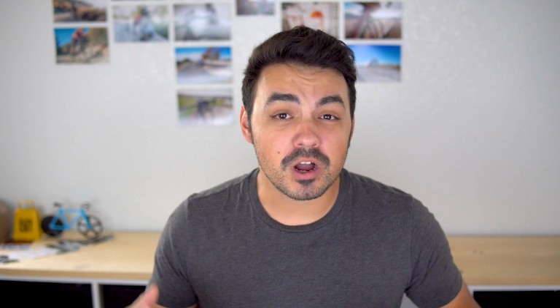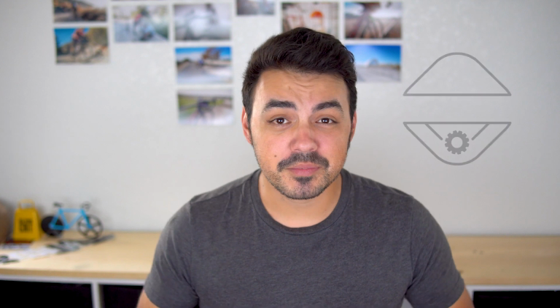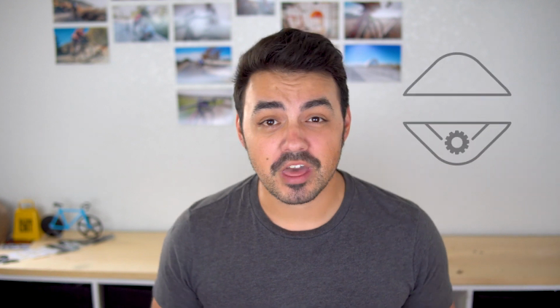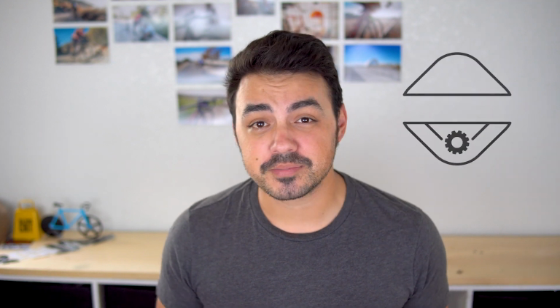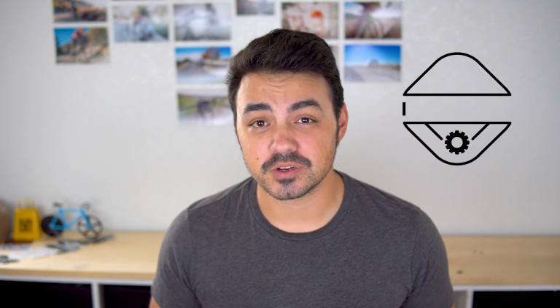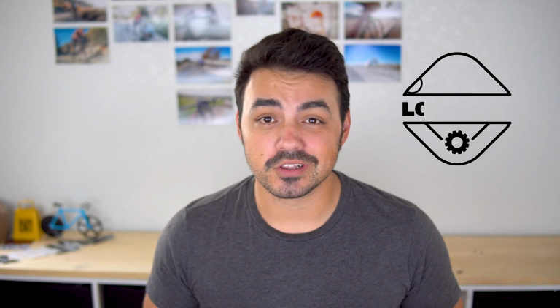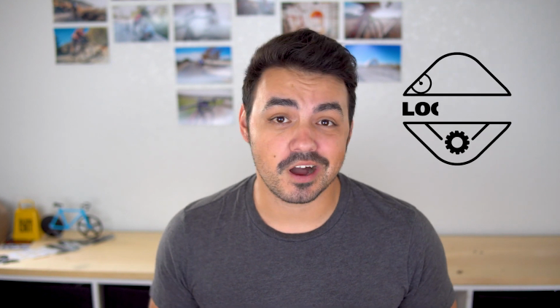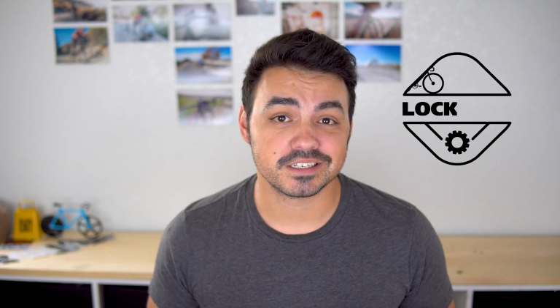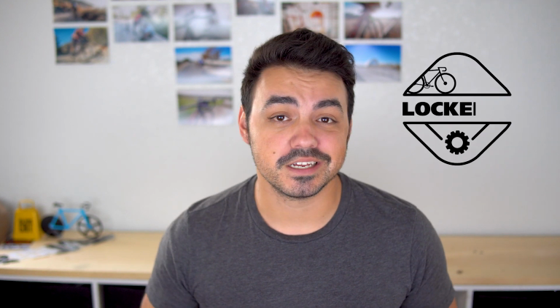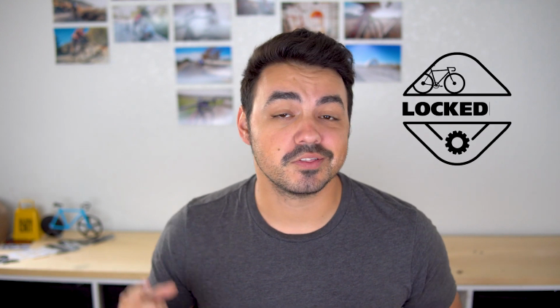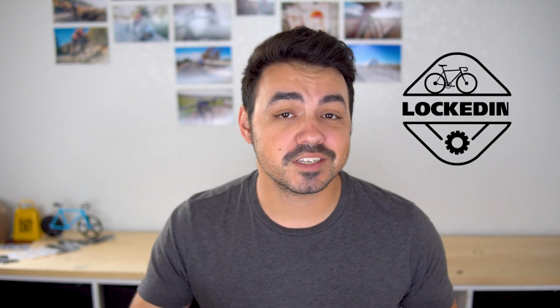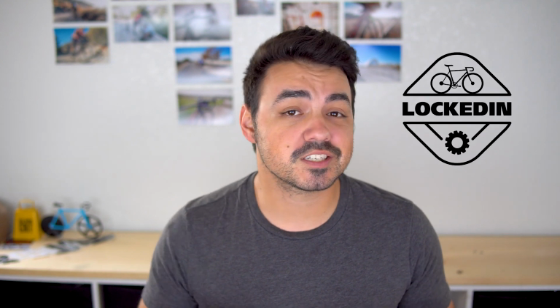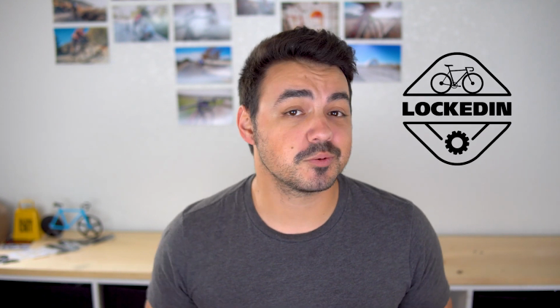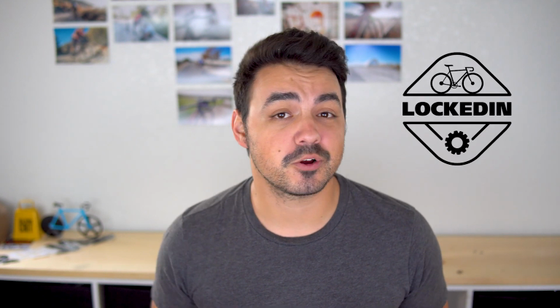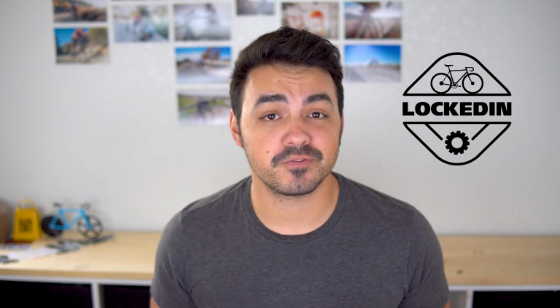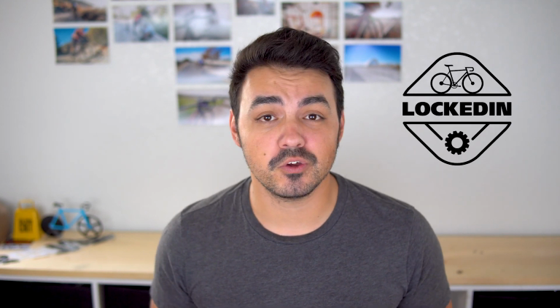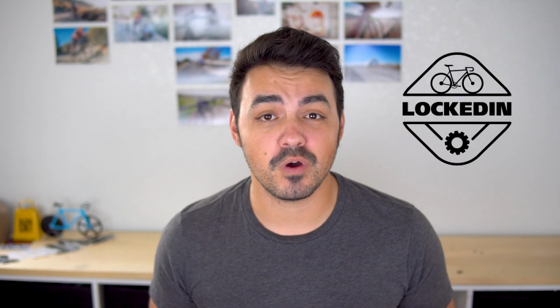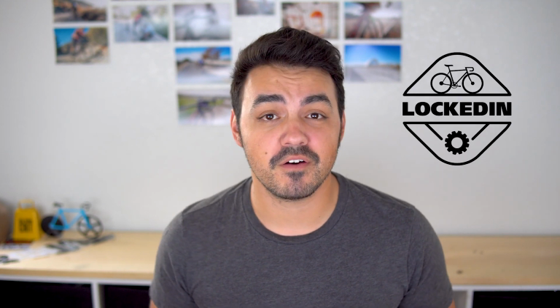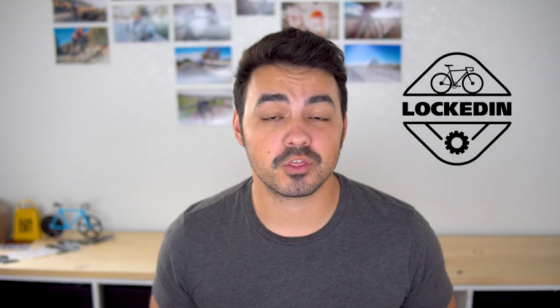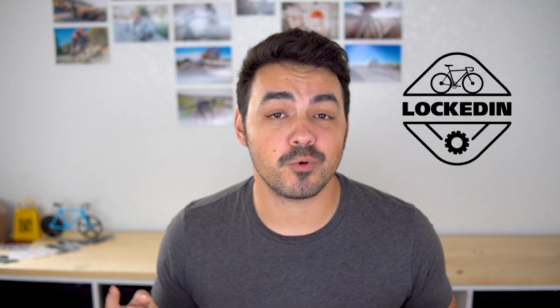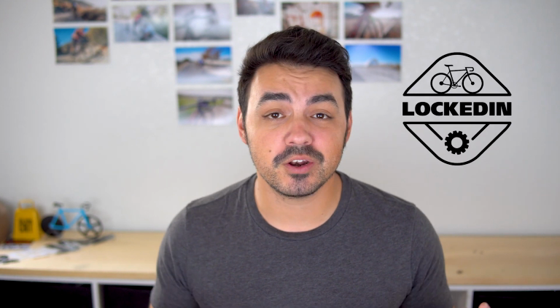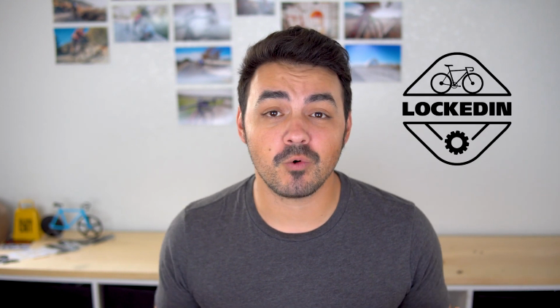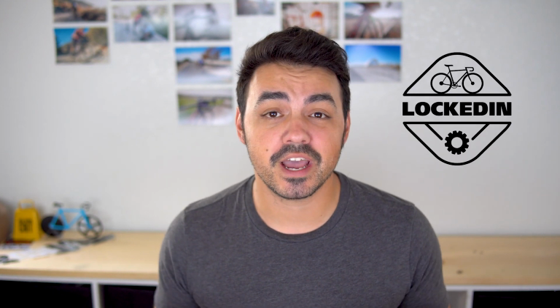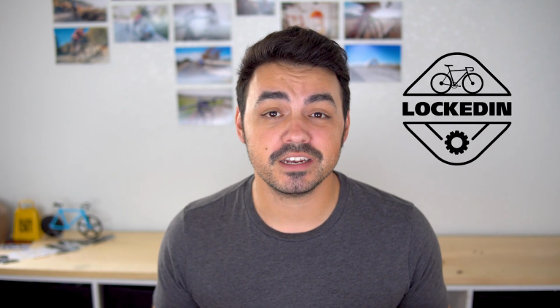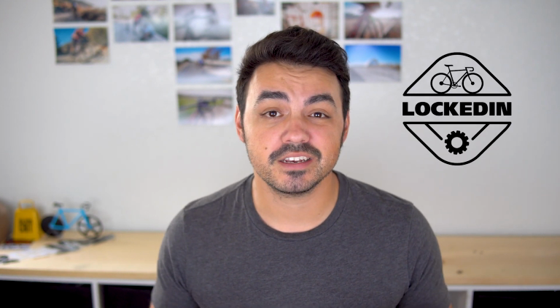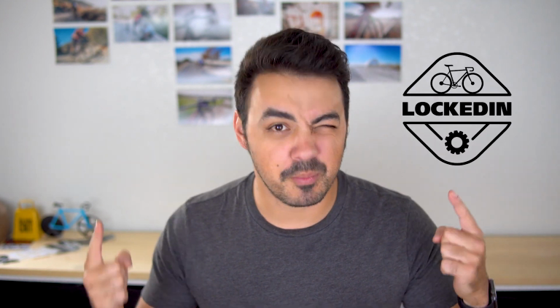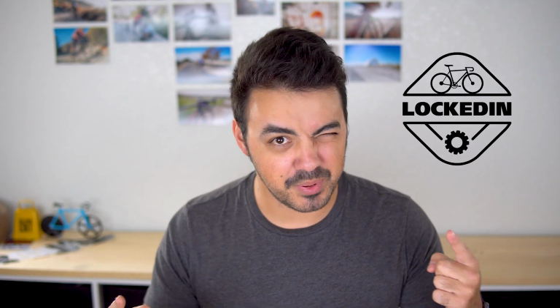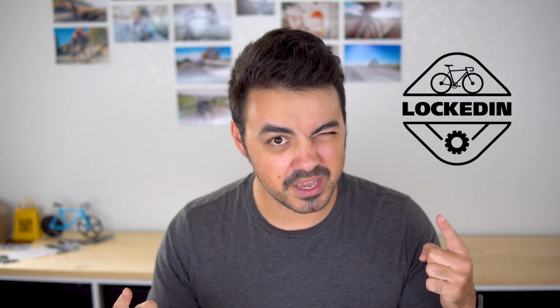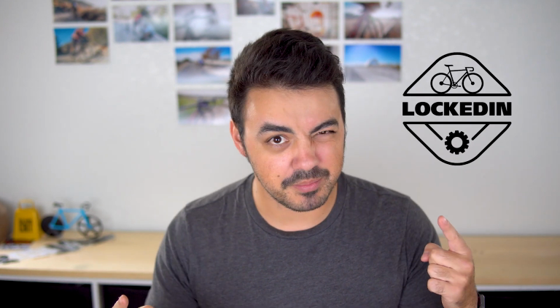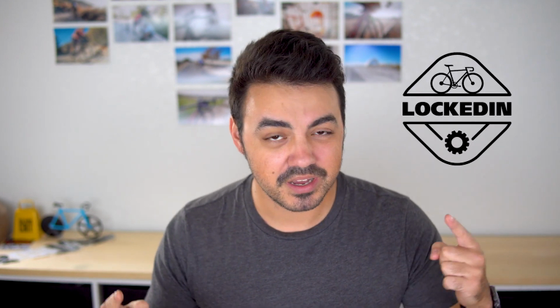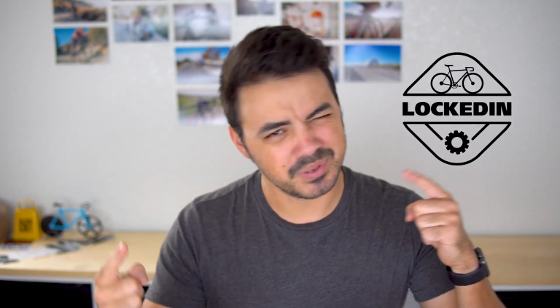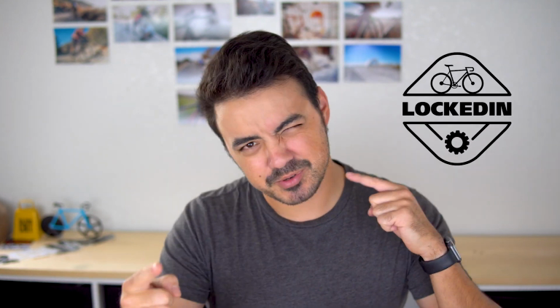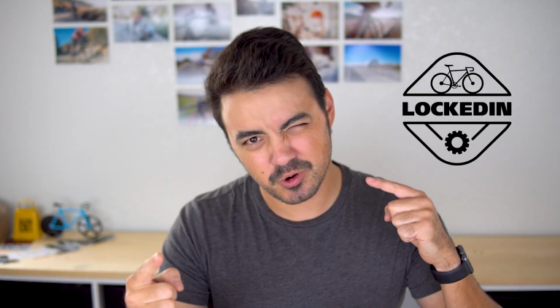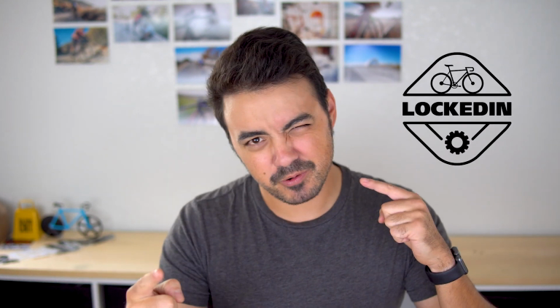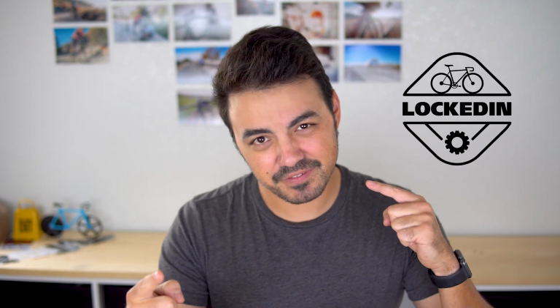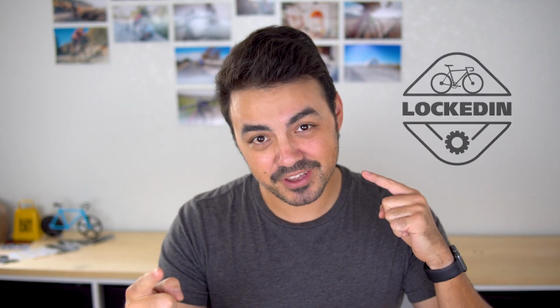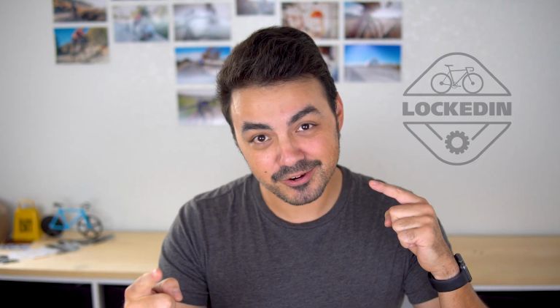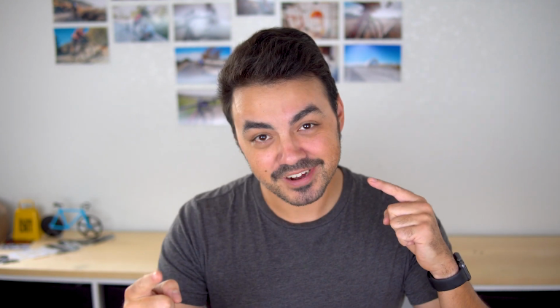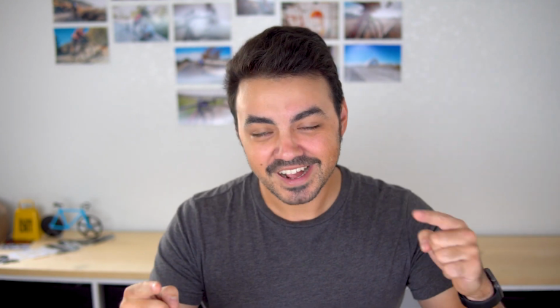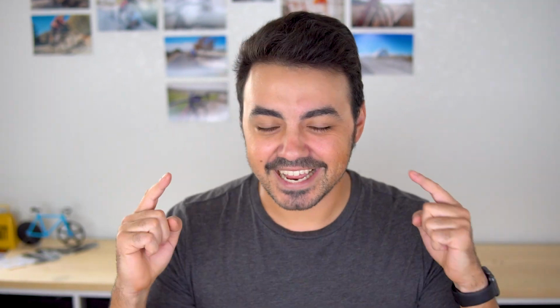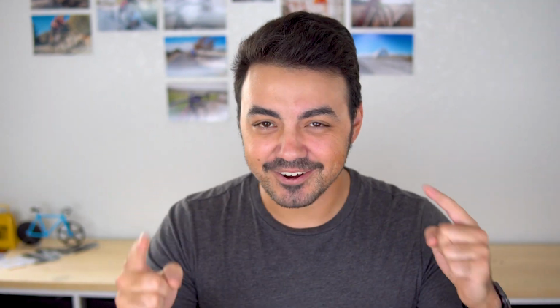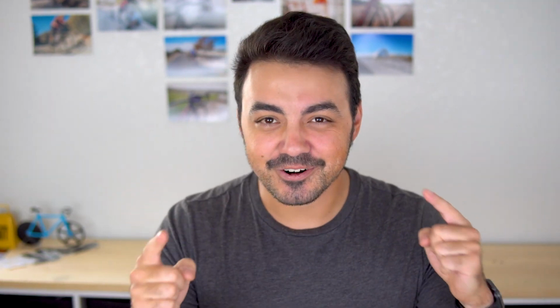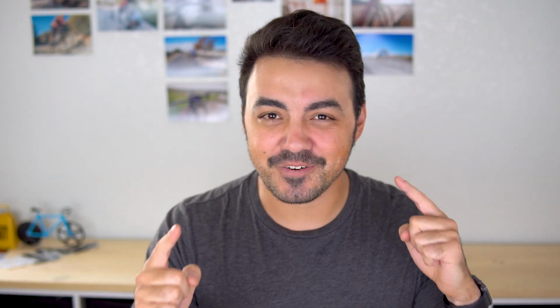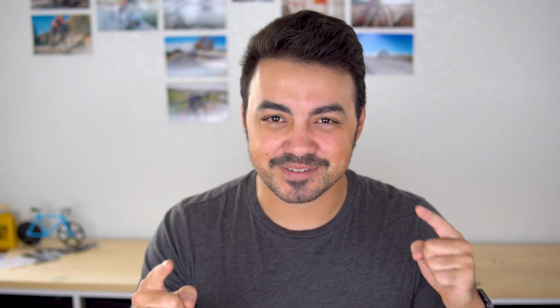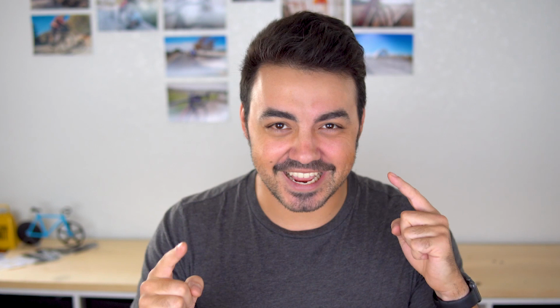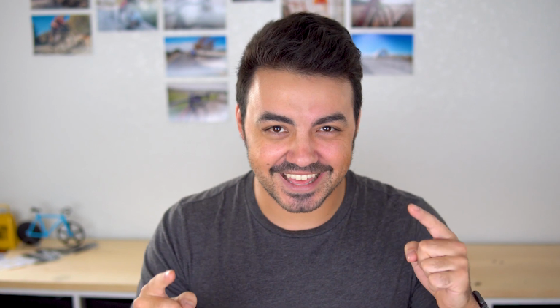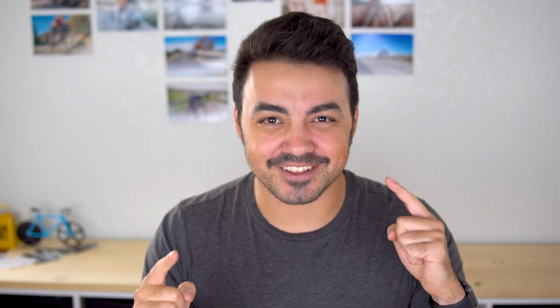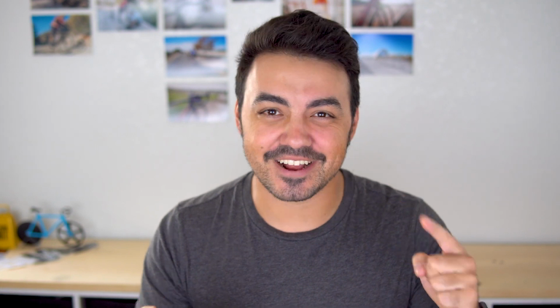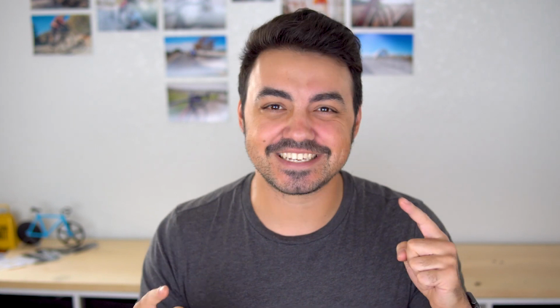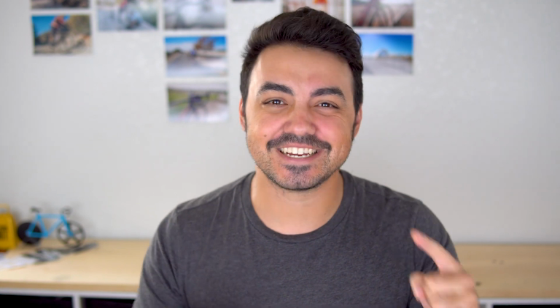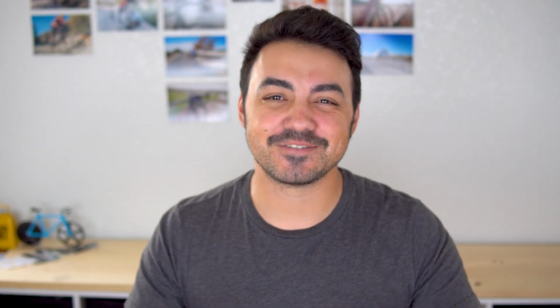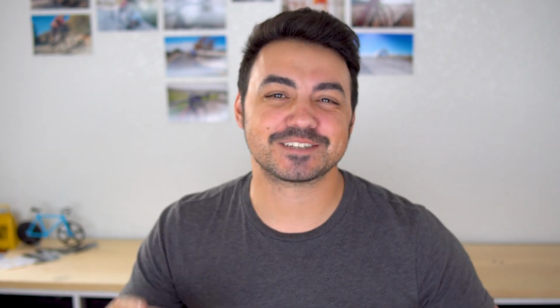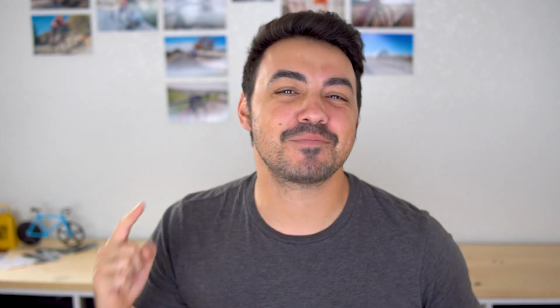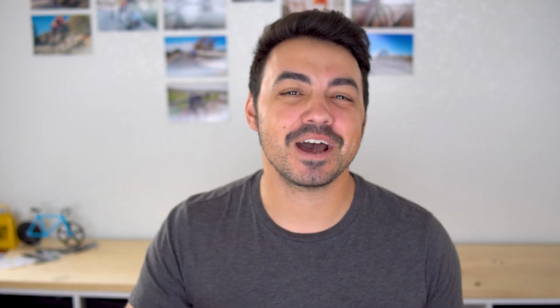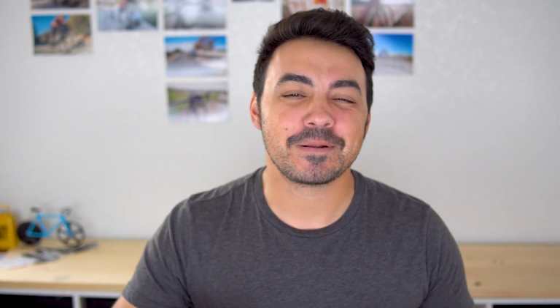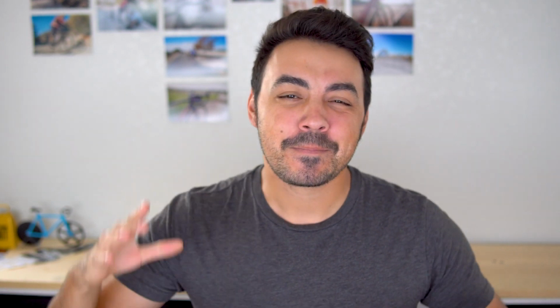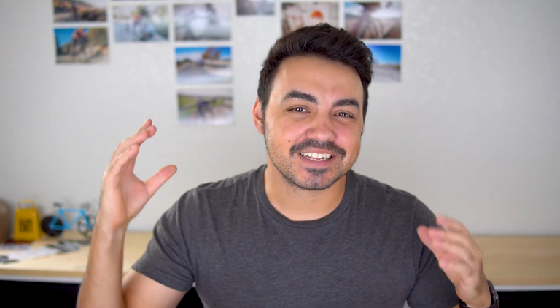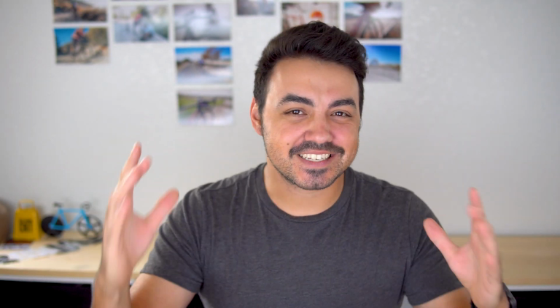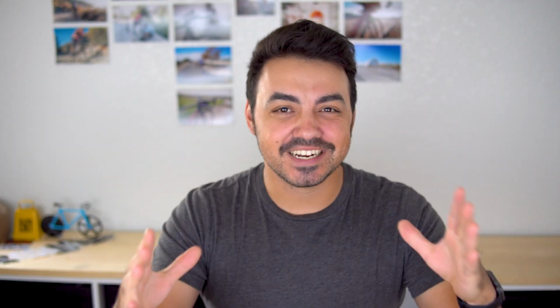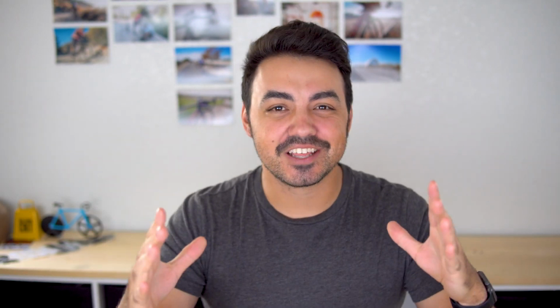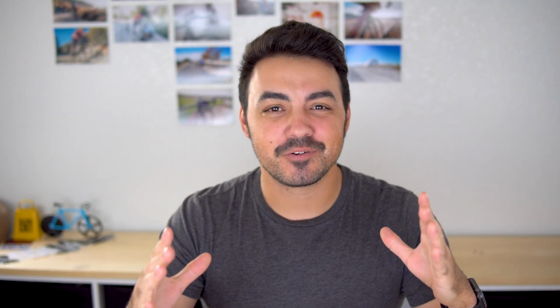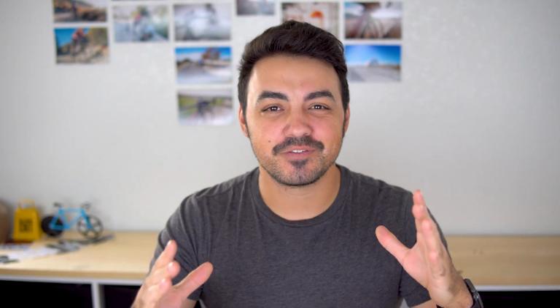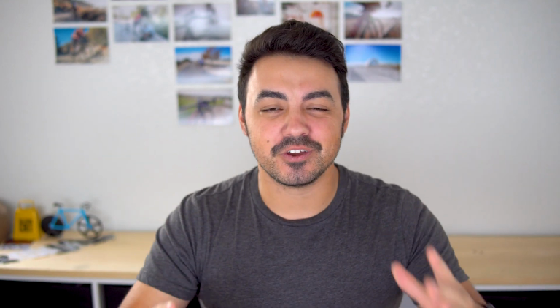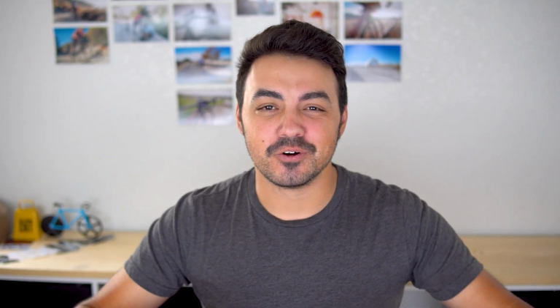Welcome to the episode of Locked In. This is going to be a review of the Red and White bib short. I don't know if I'm saying that in the right sequence, but let's get into the review.